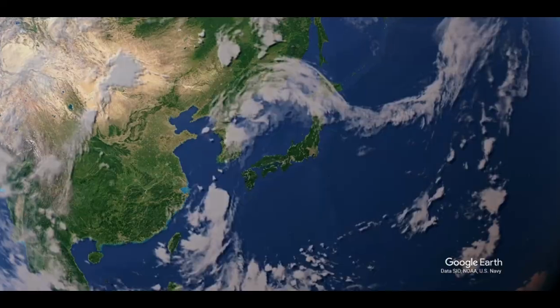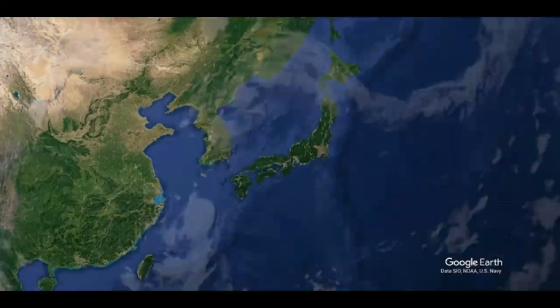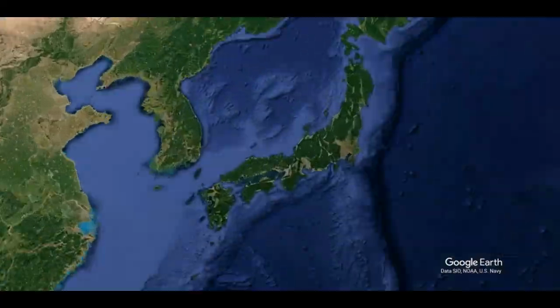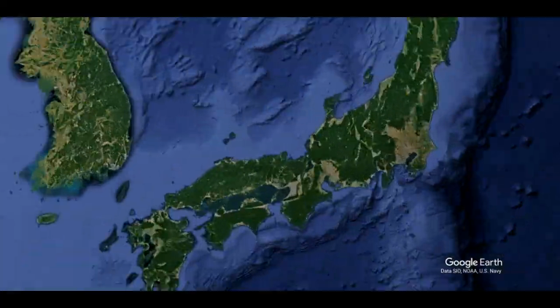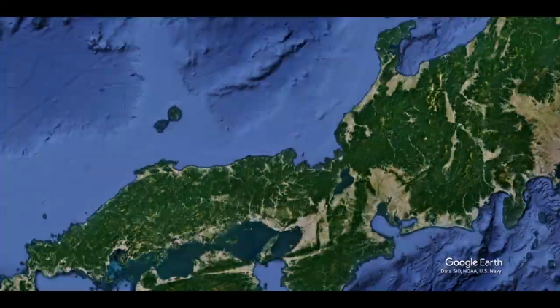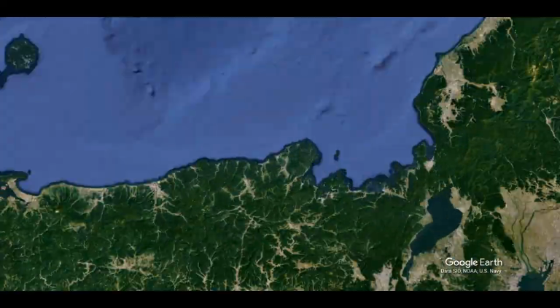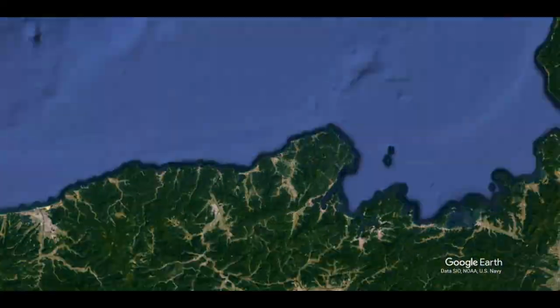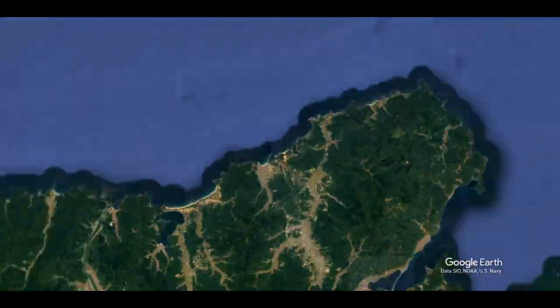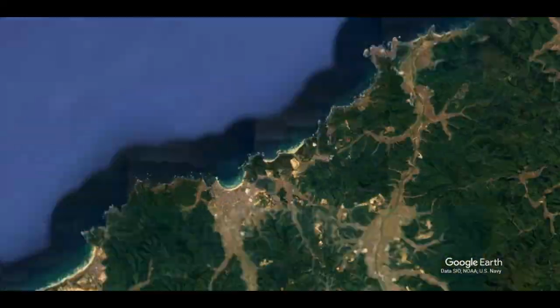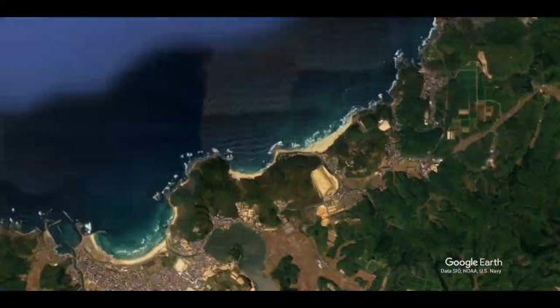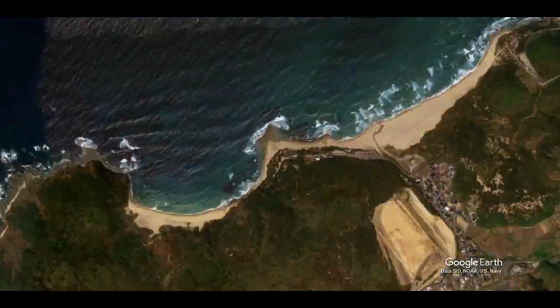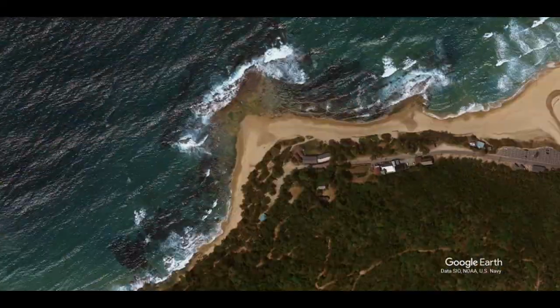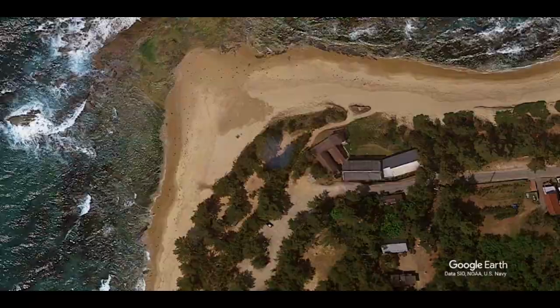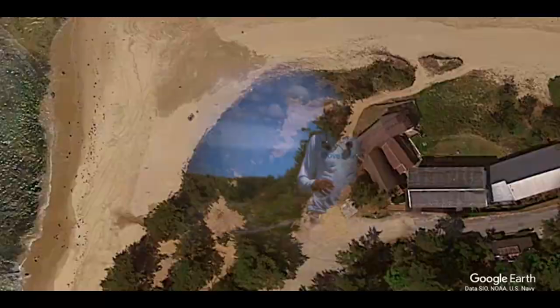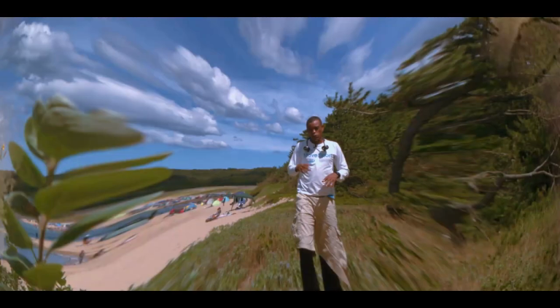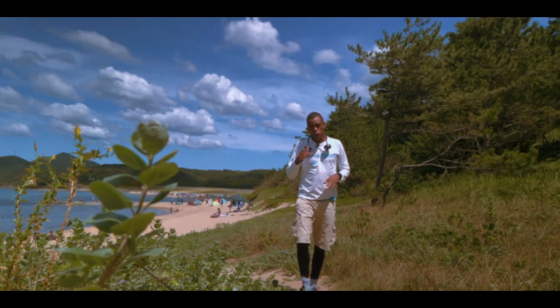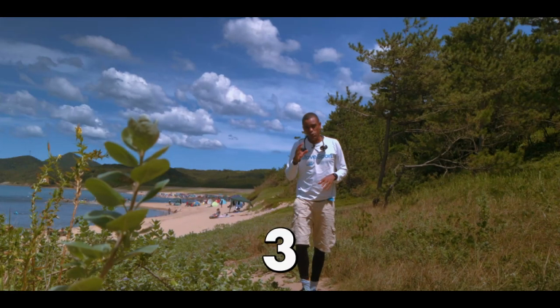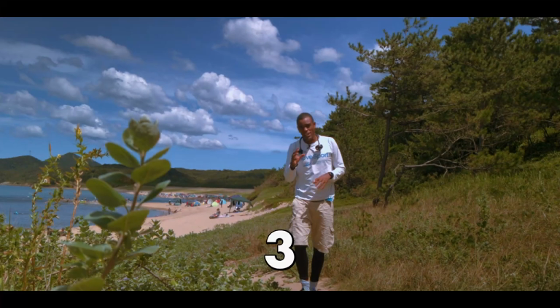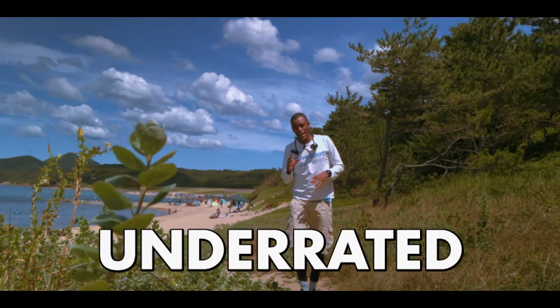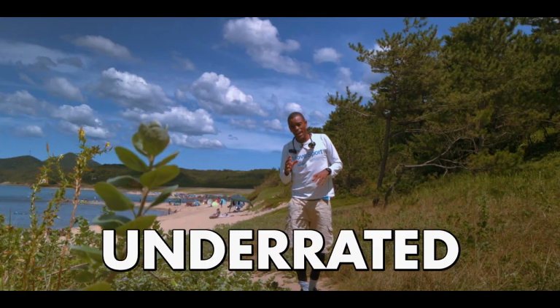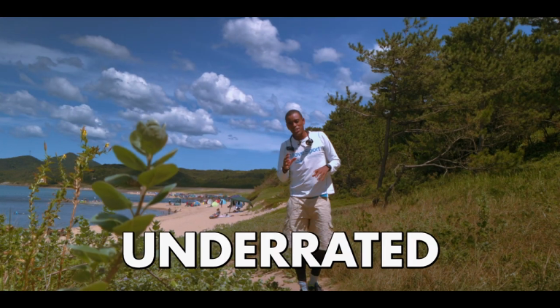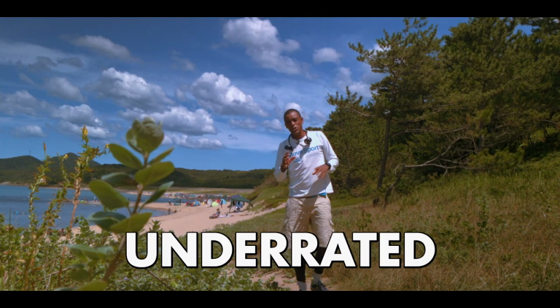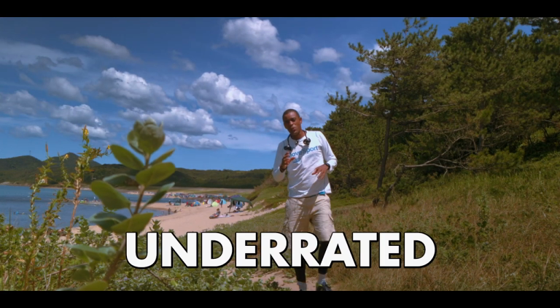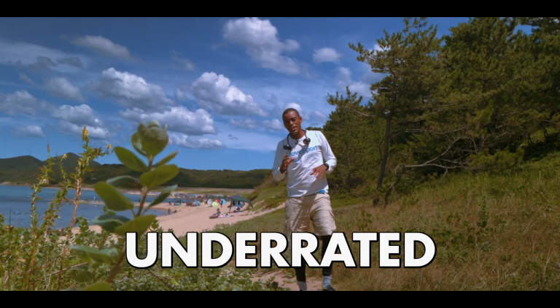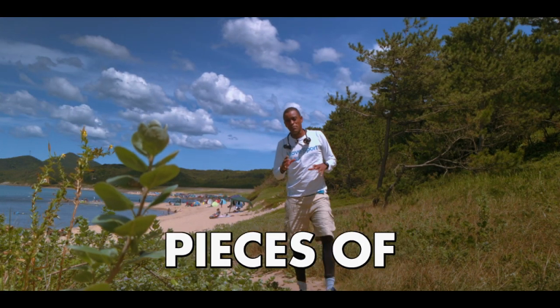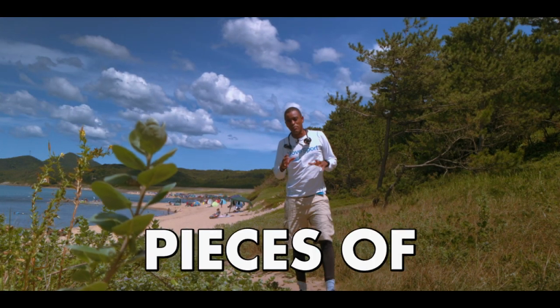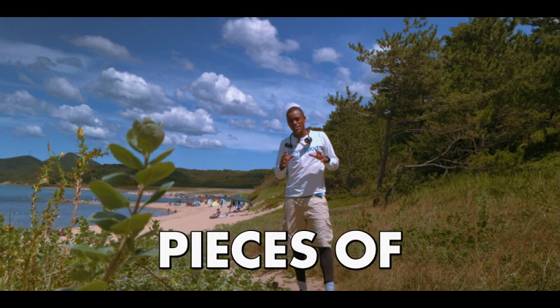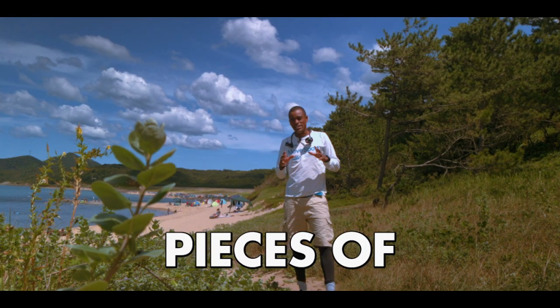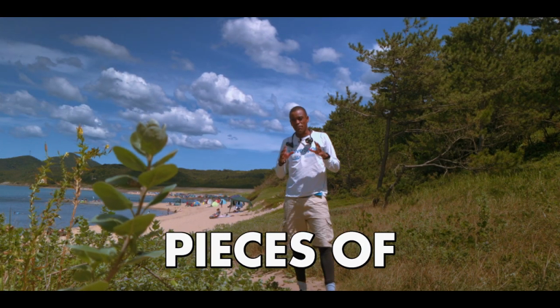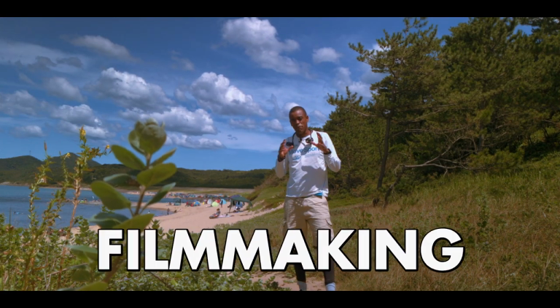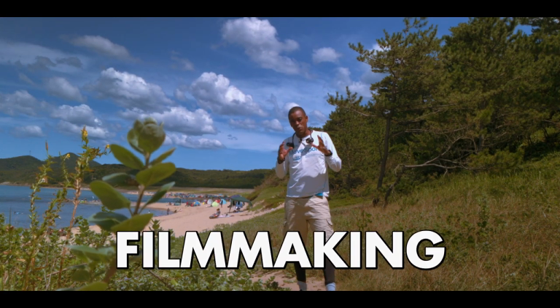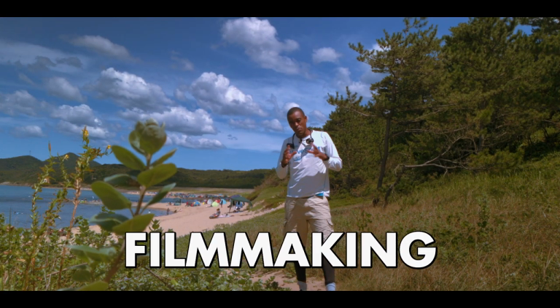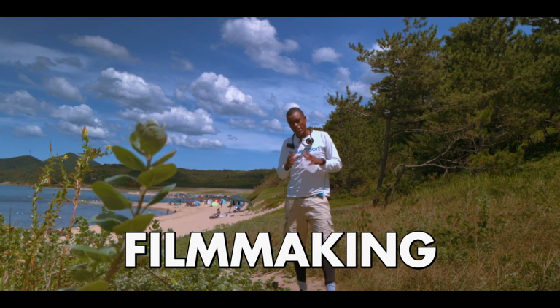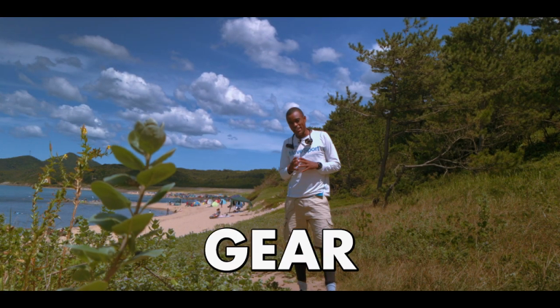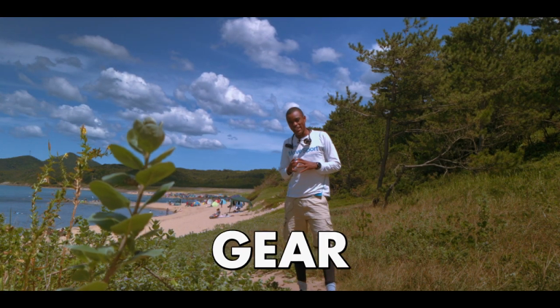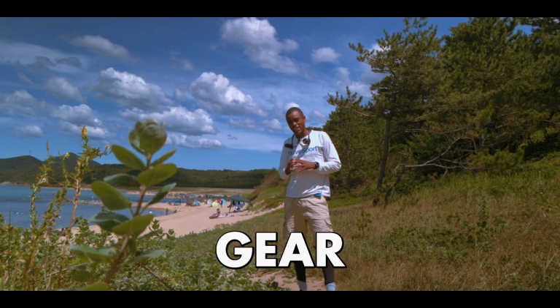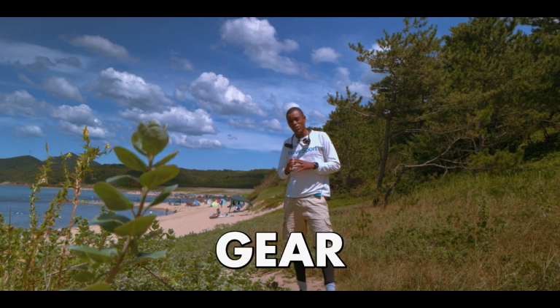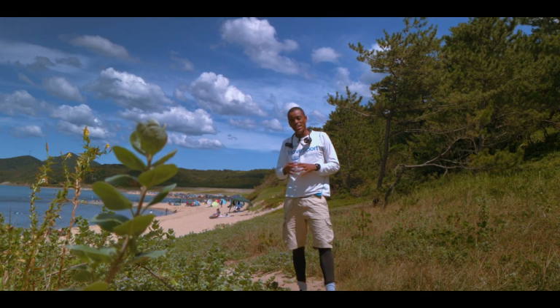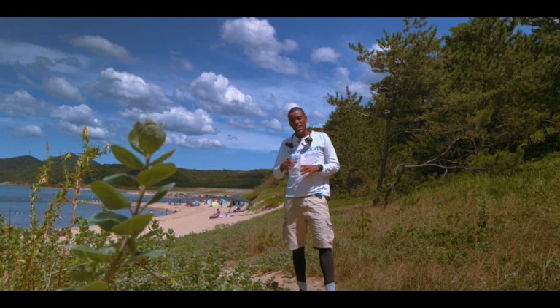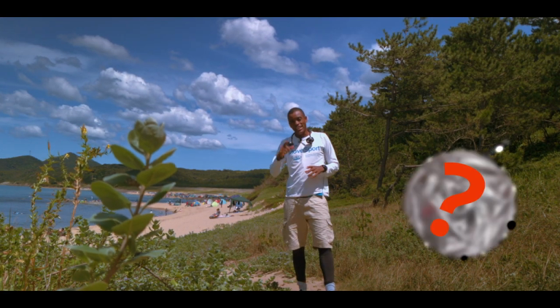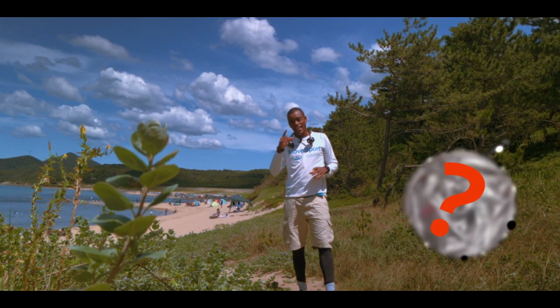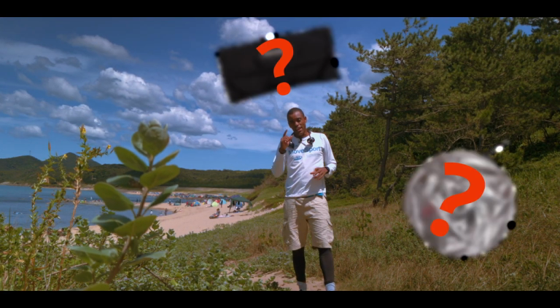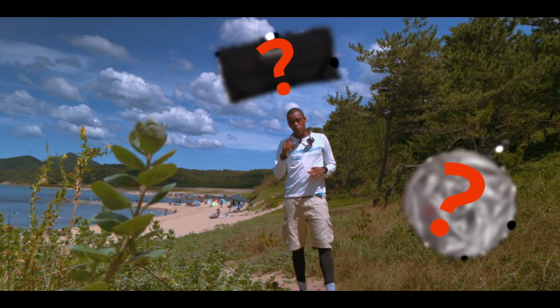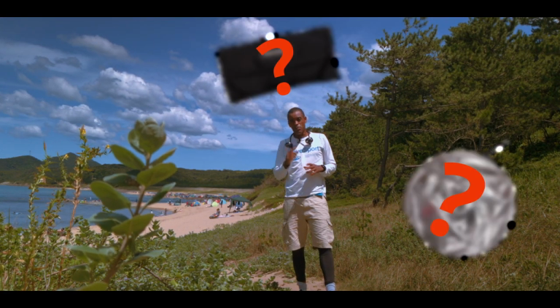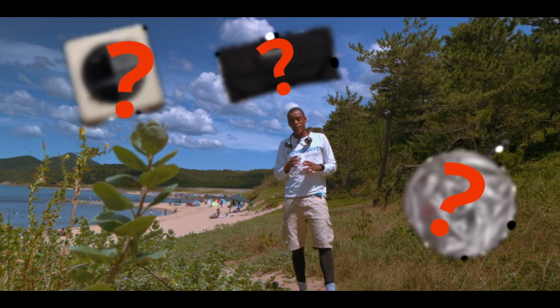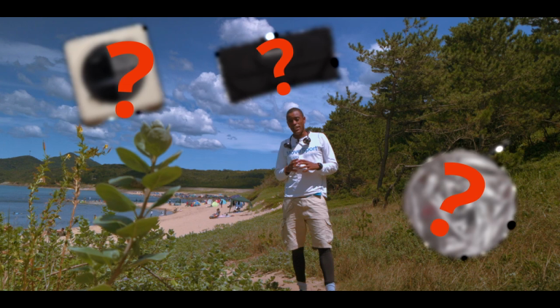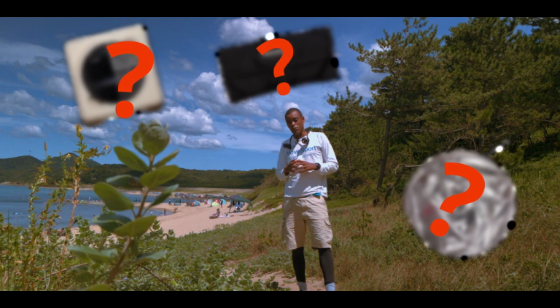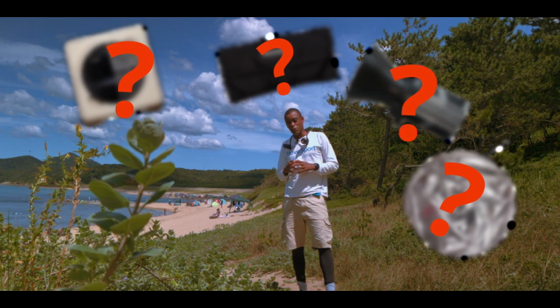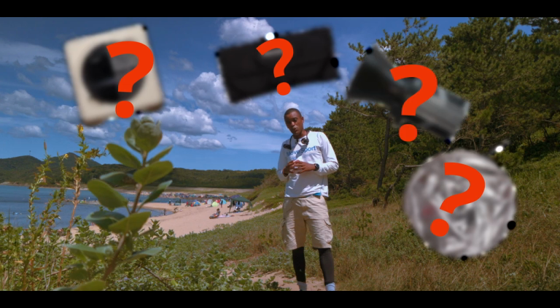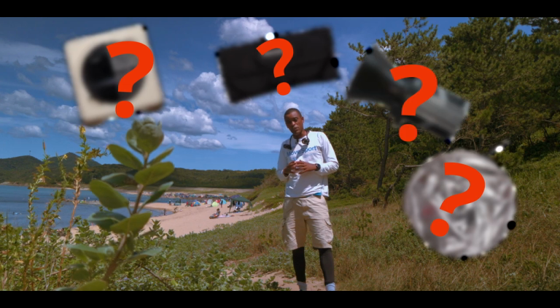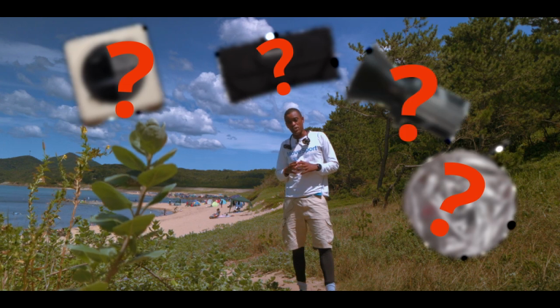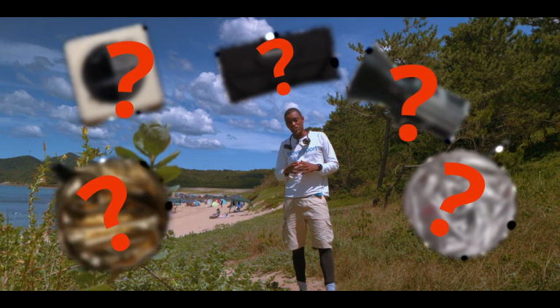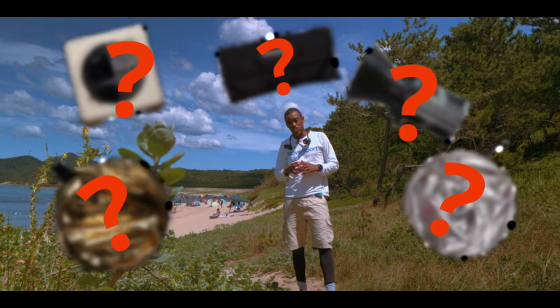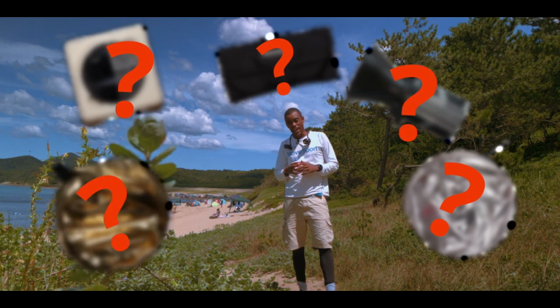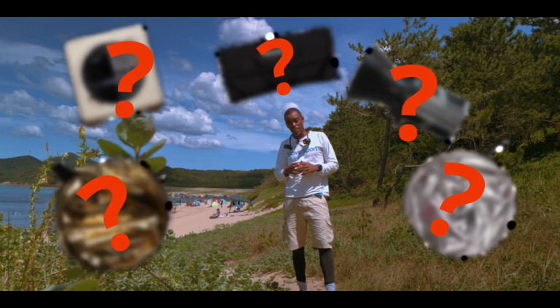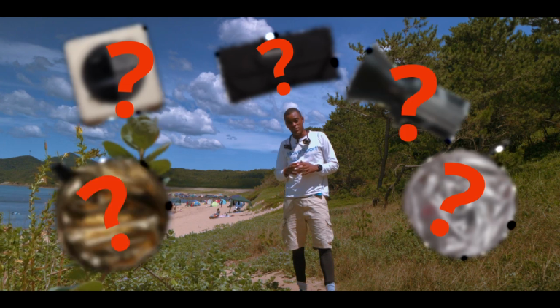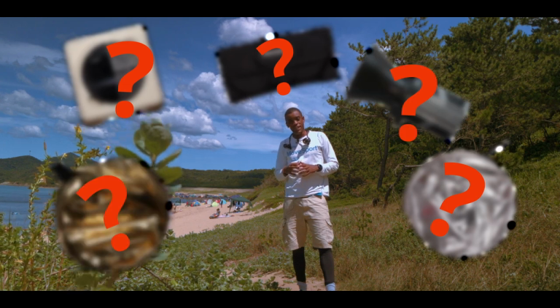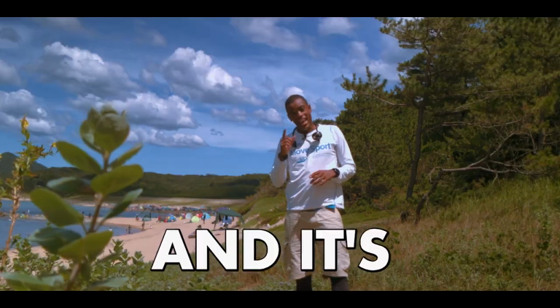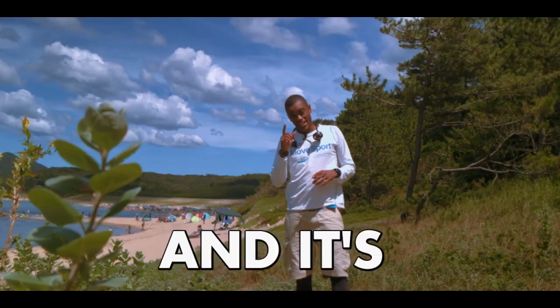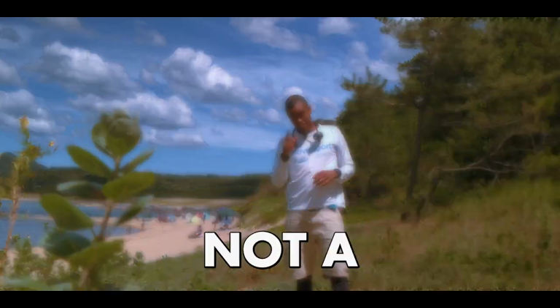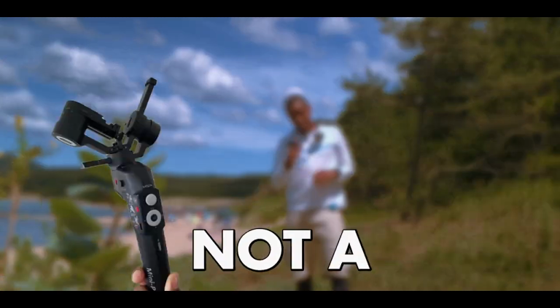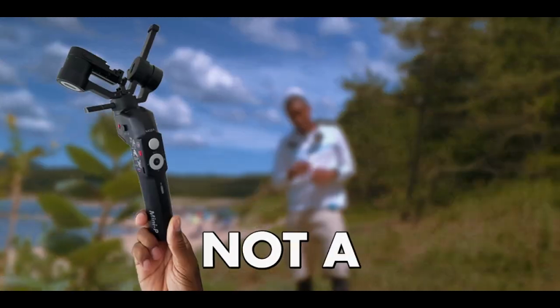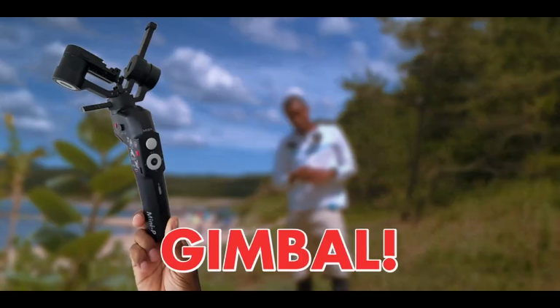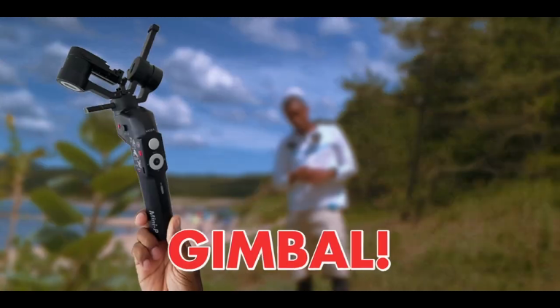Yo guys, in this video we're talking about three underrated pieces of filmmaking gear that every beginner filmmaker should have — and it's not a gimbal.